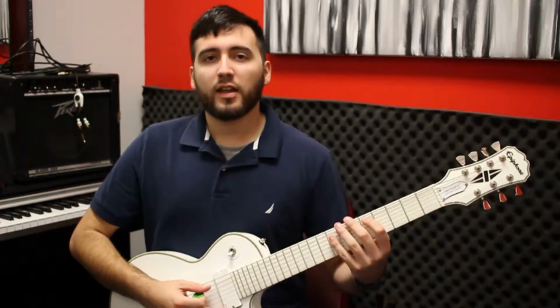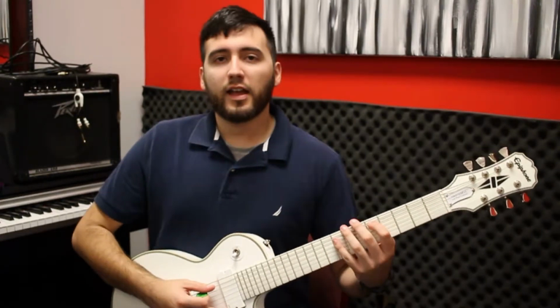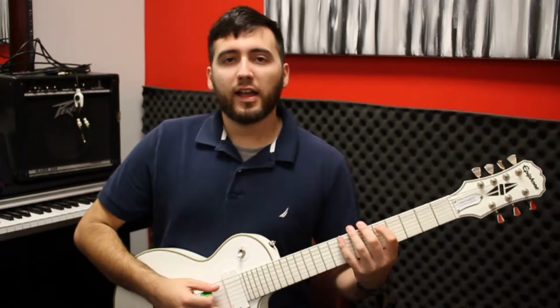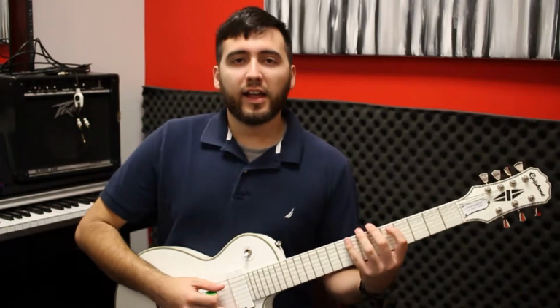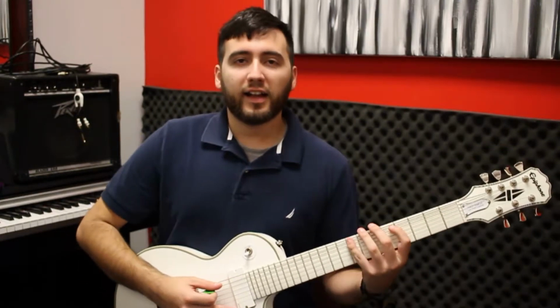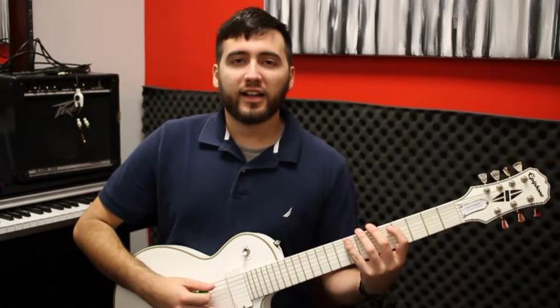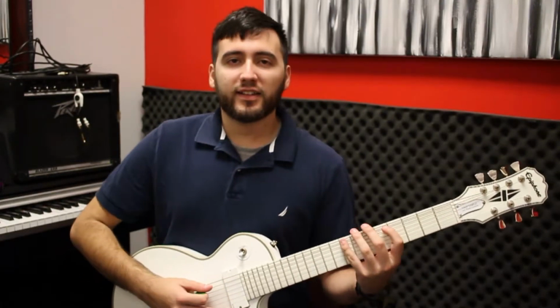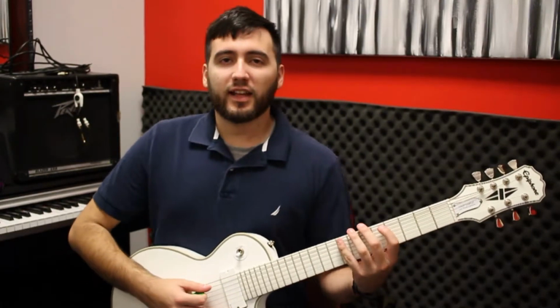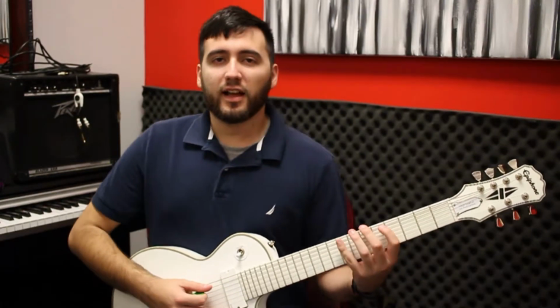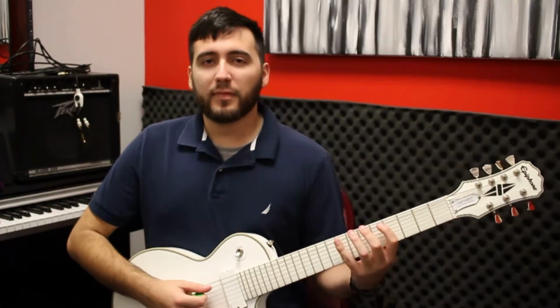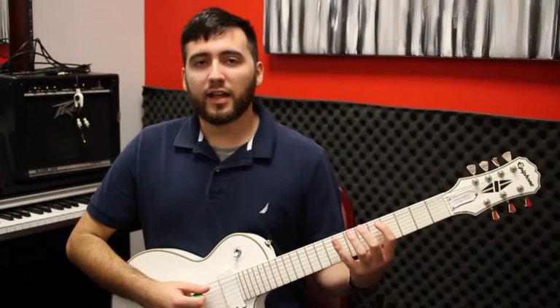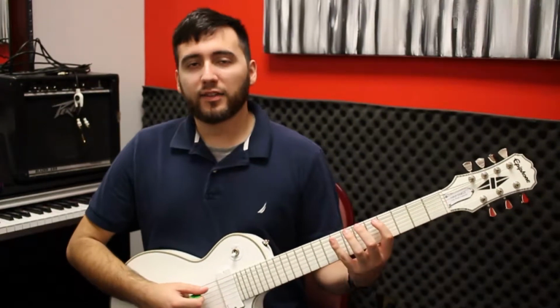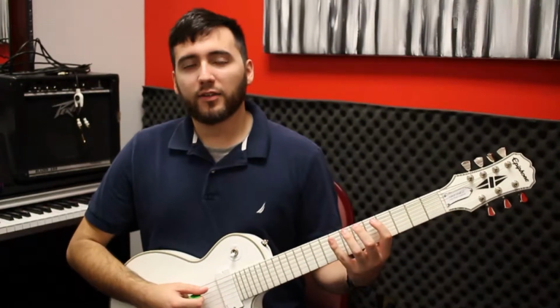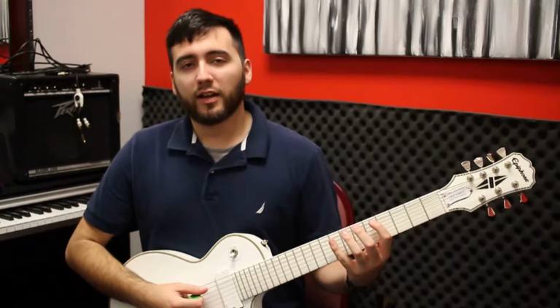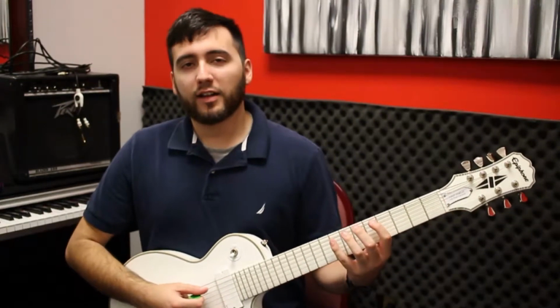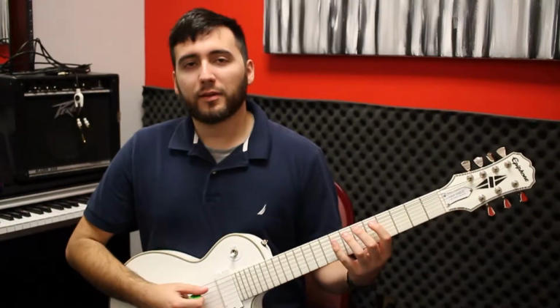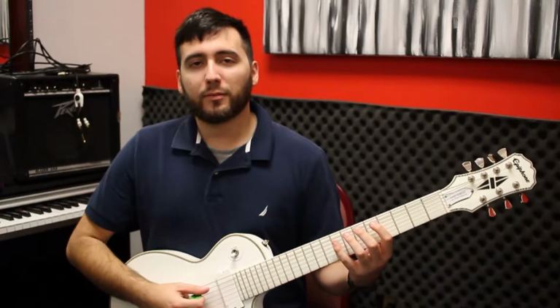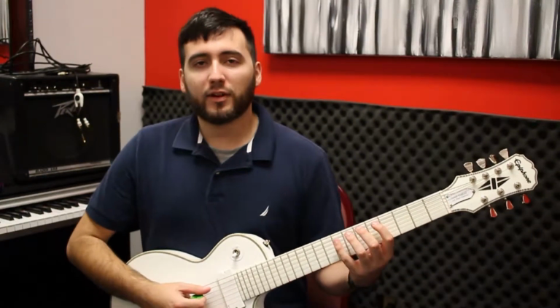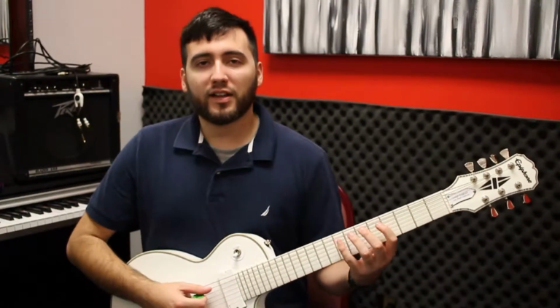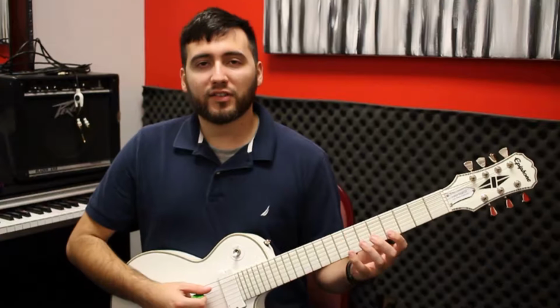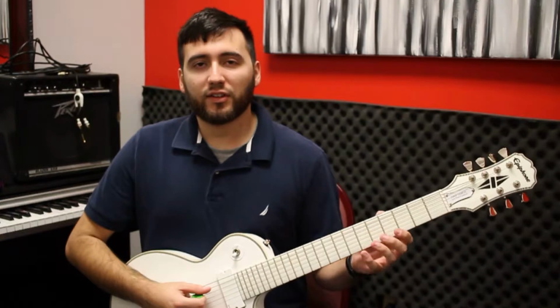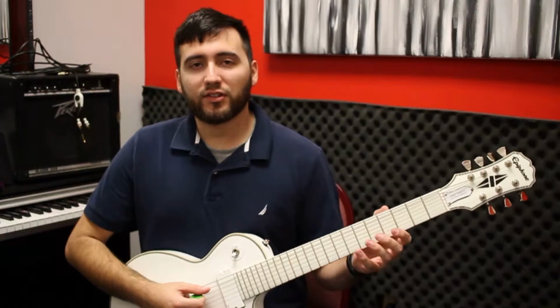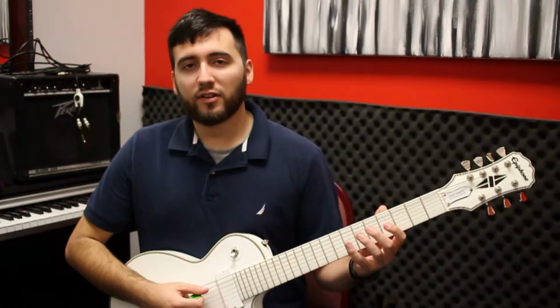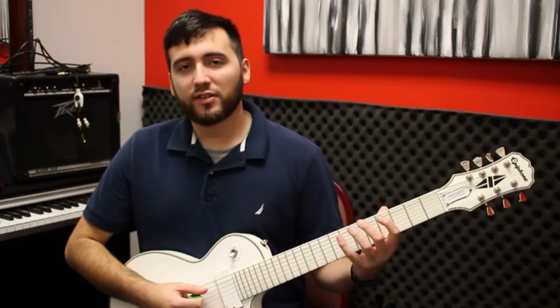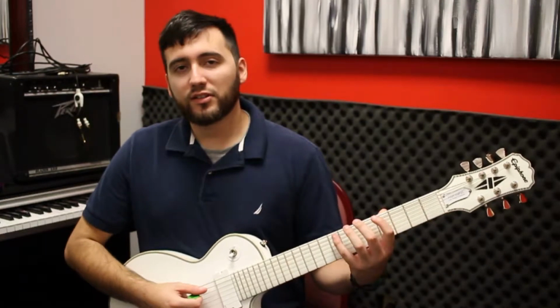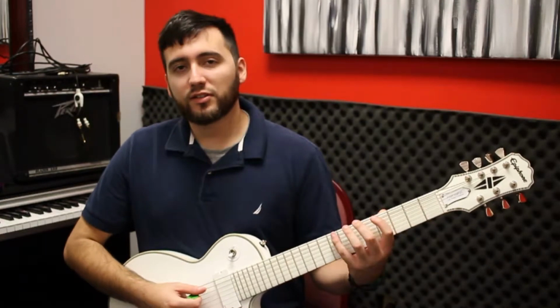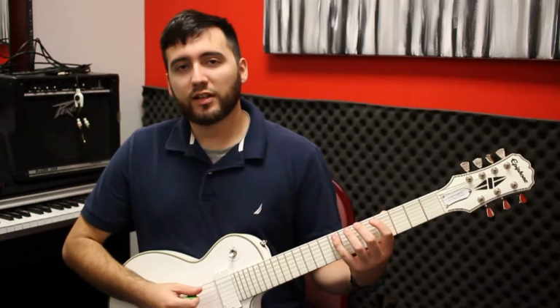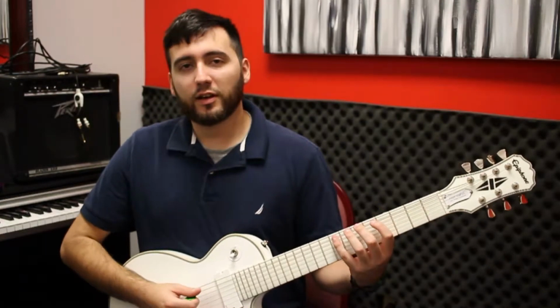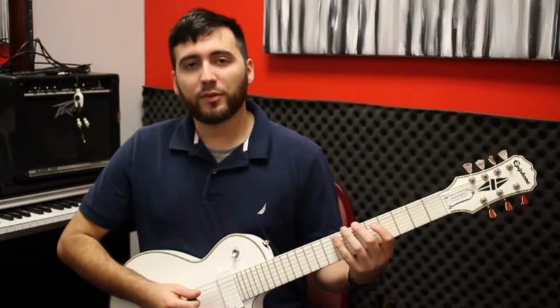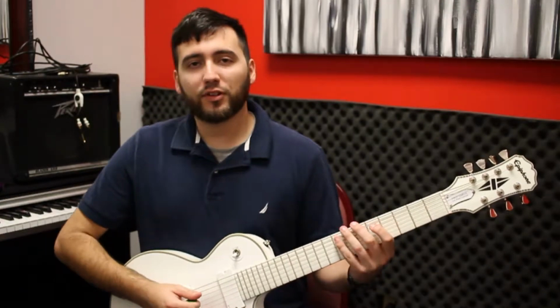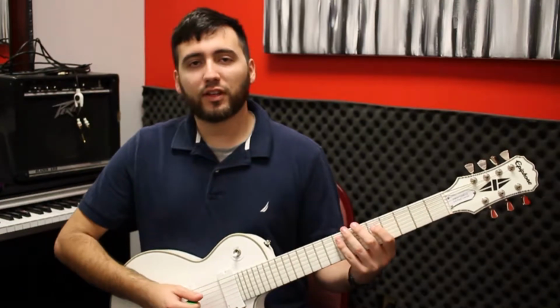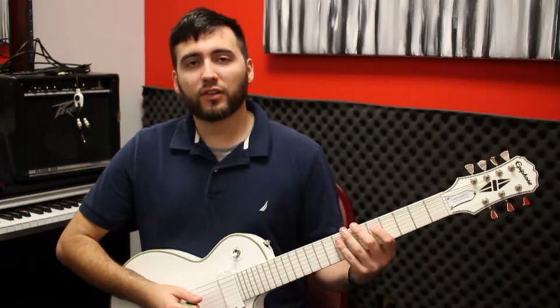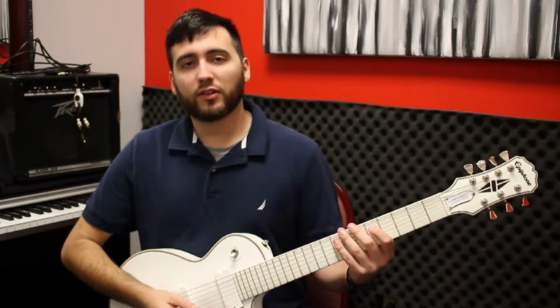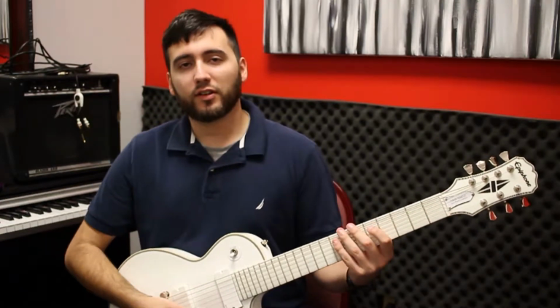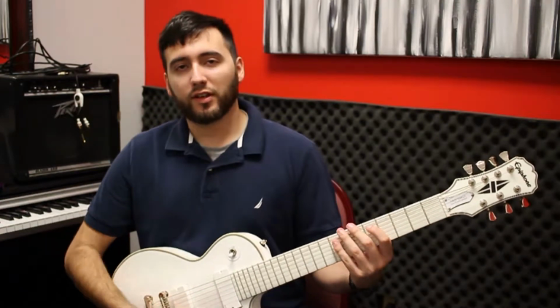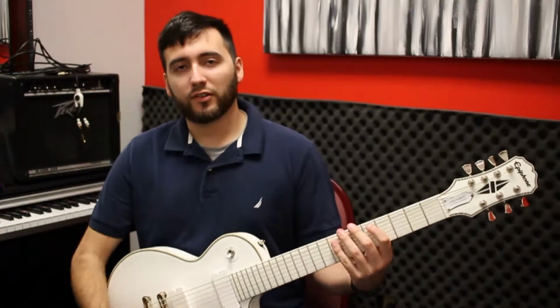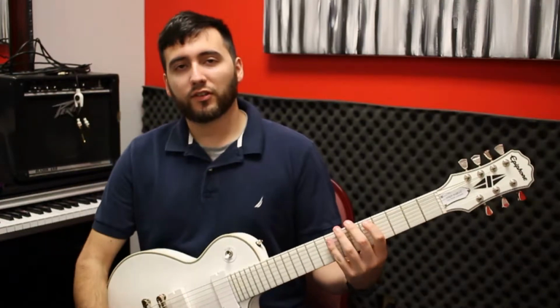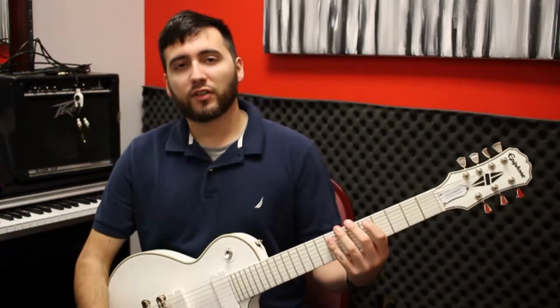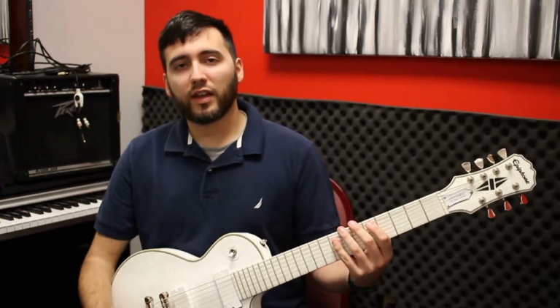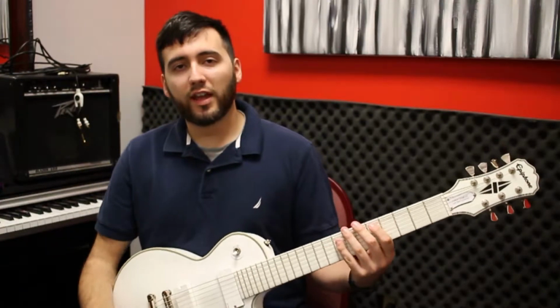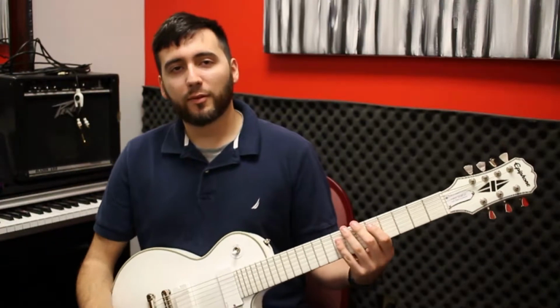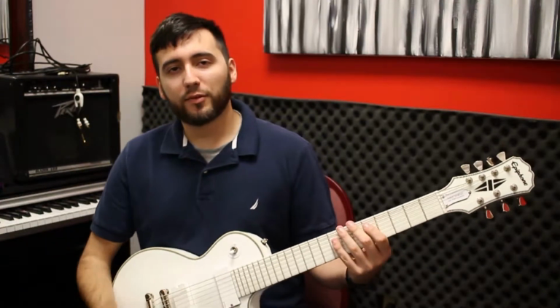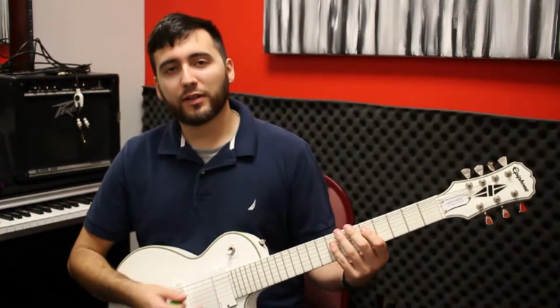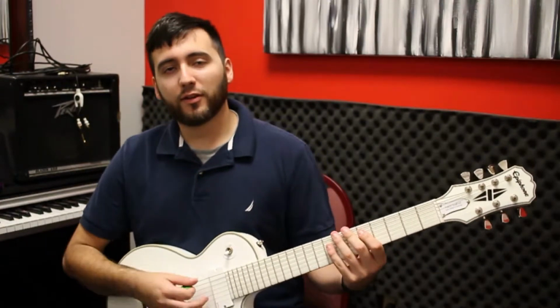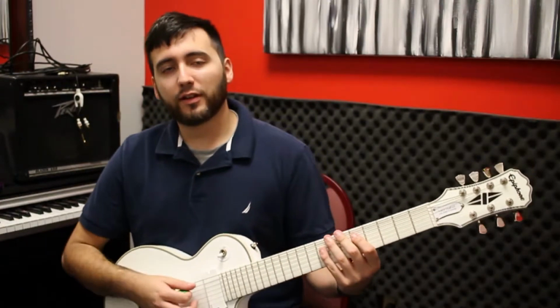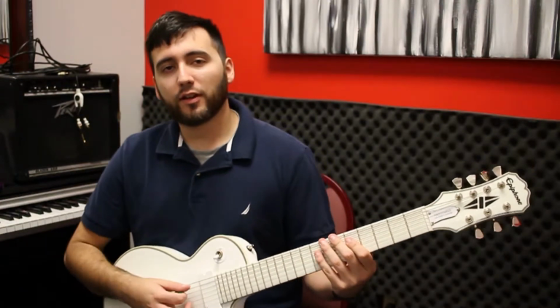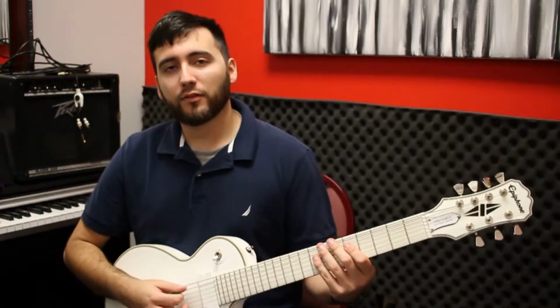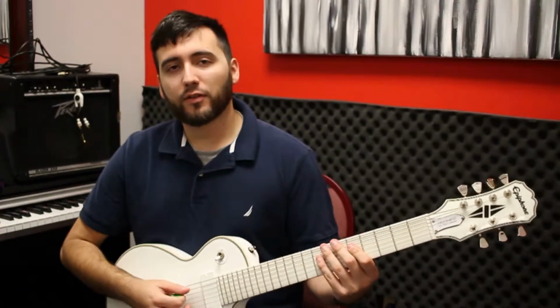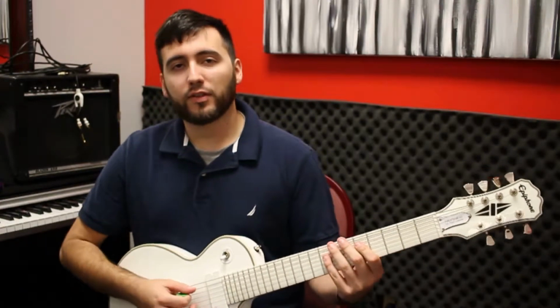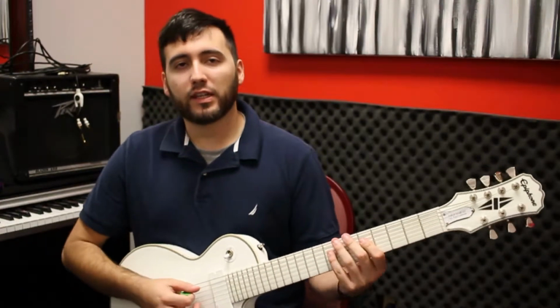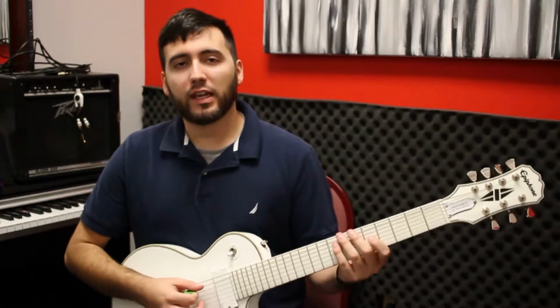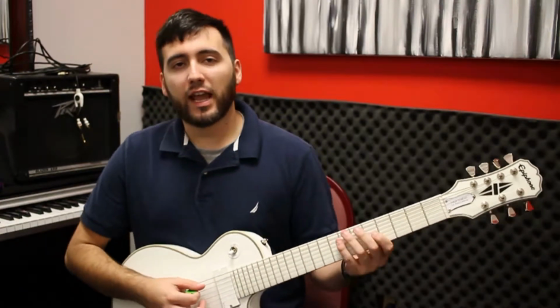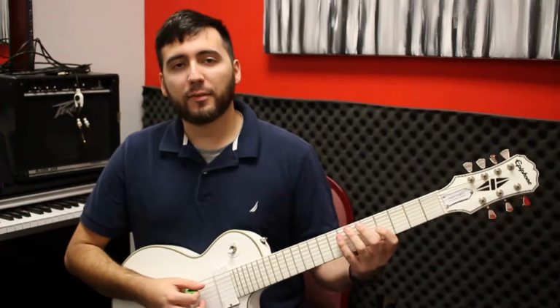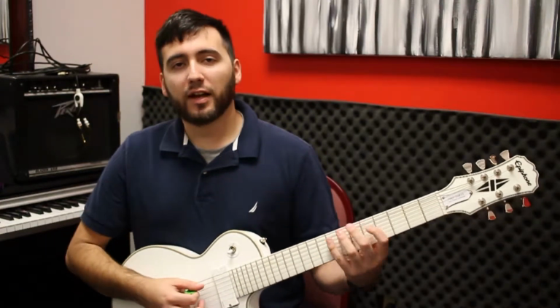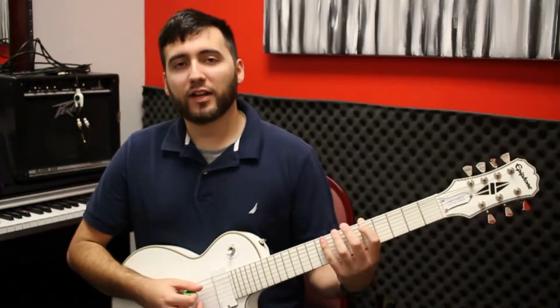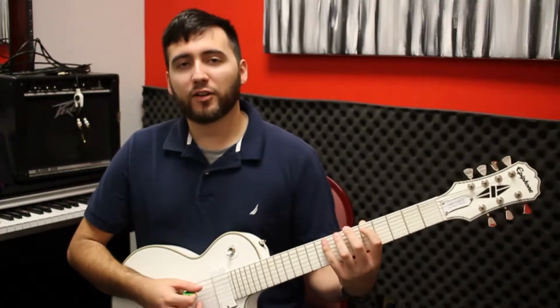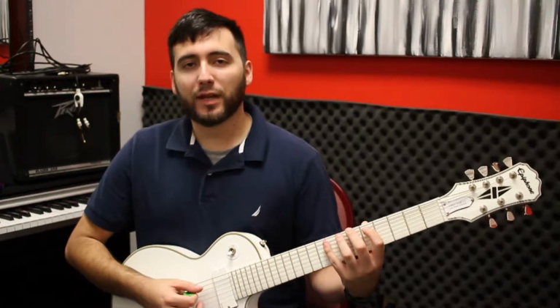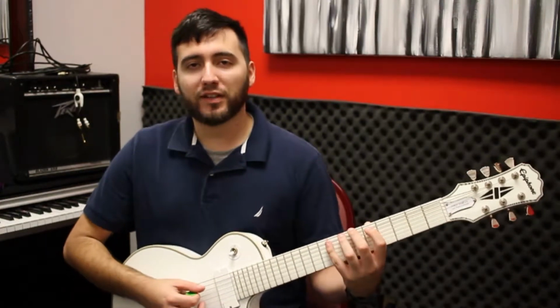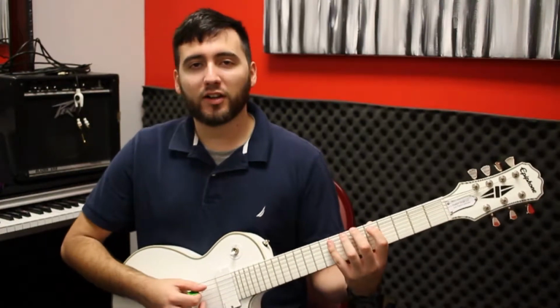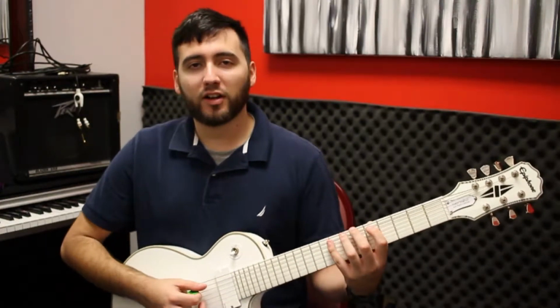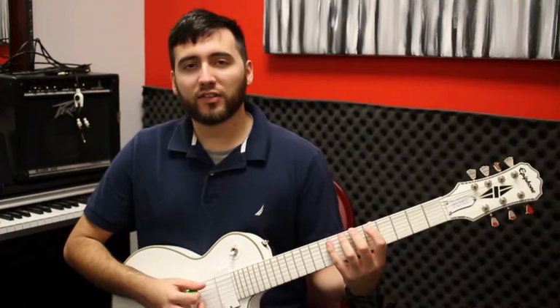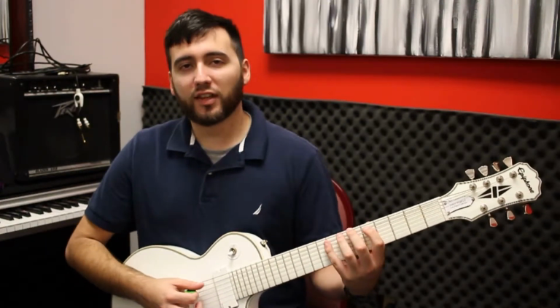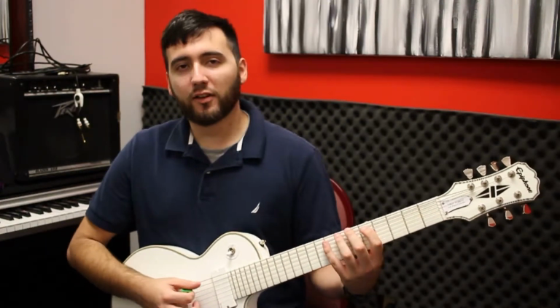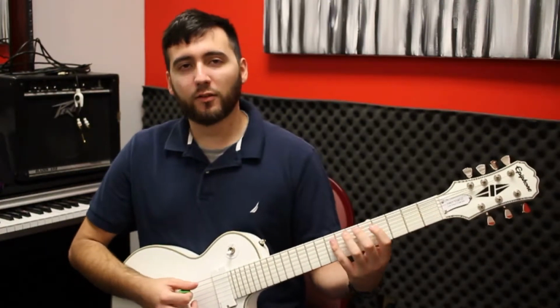Hey guys, I'm Matthew. I am a brass and guitar teacher here at Musitek Studios. Today I'm going to be going over the A minor pentatonic scale.